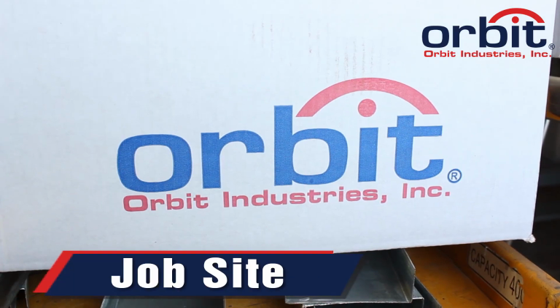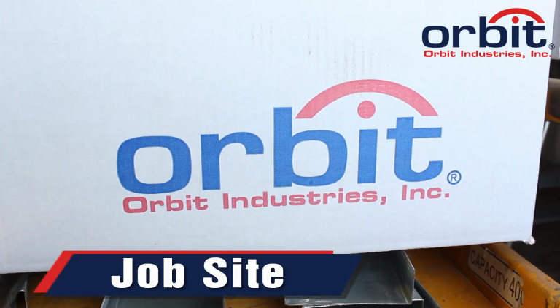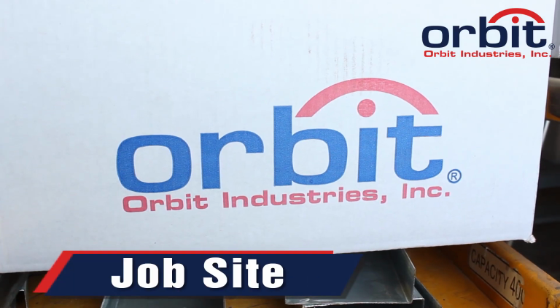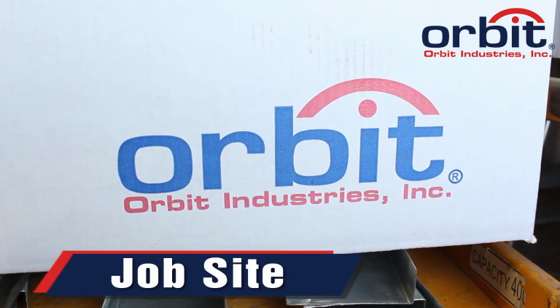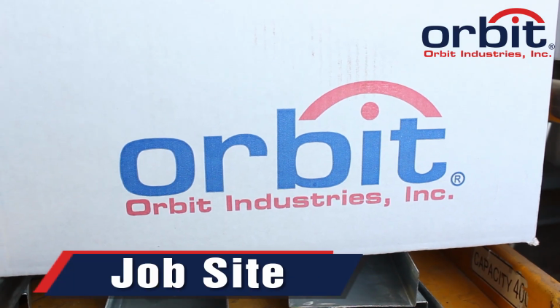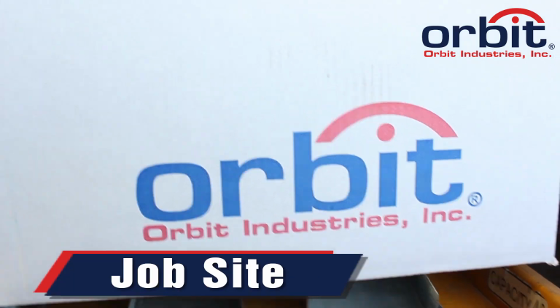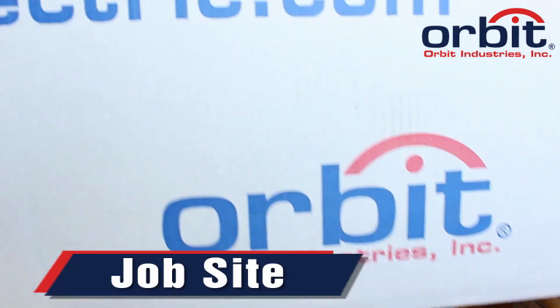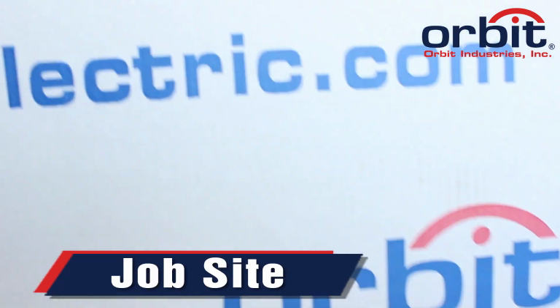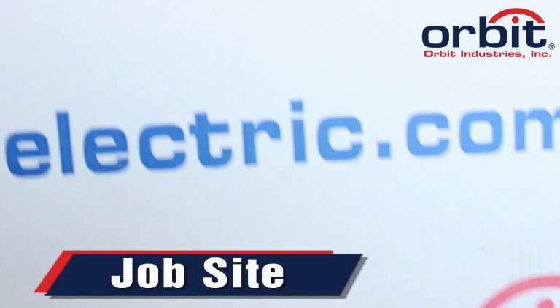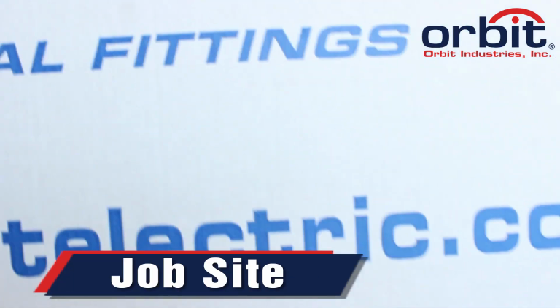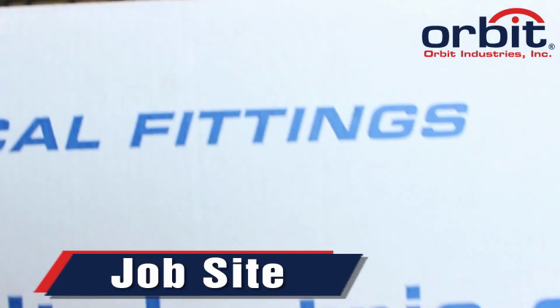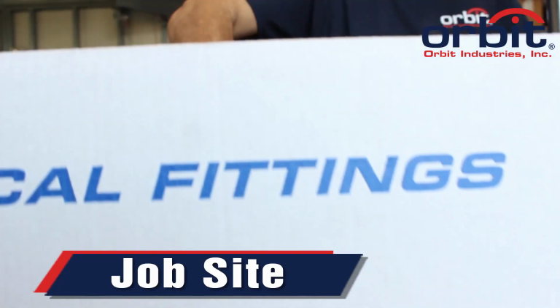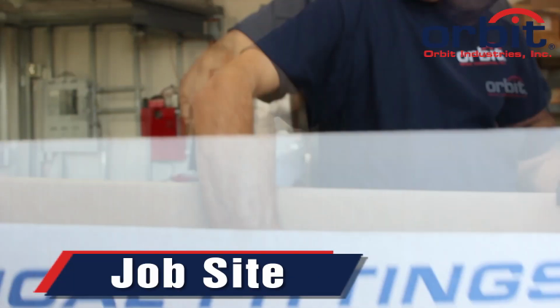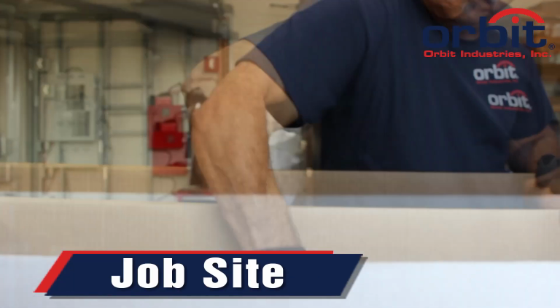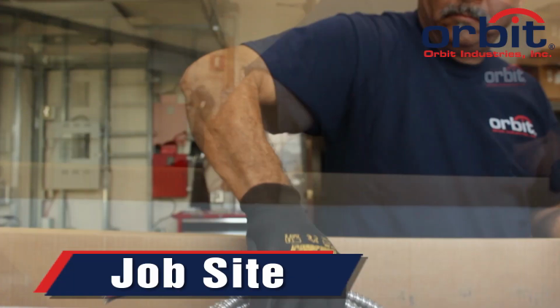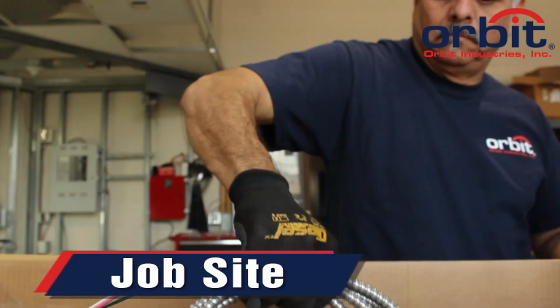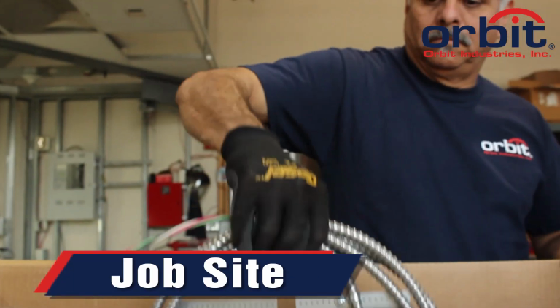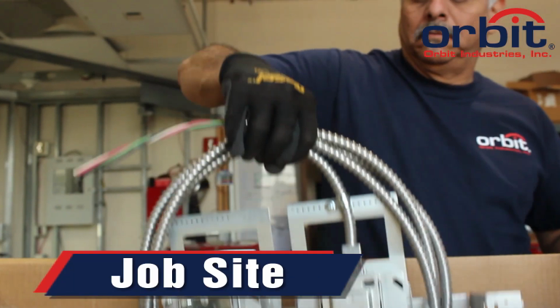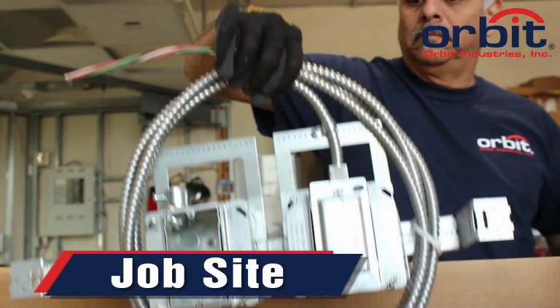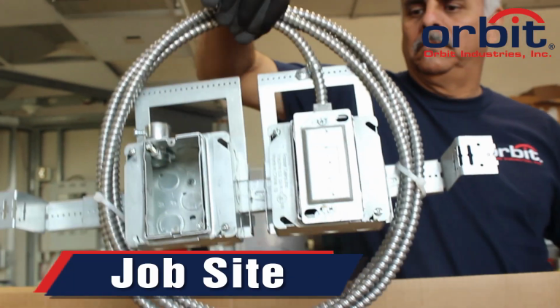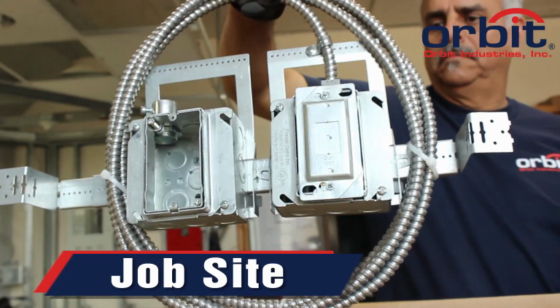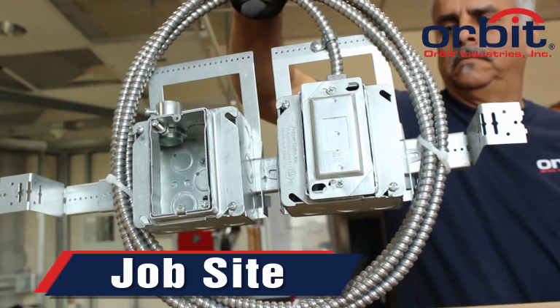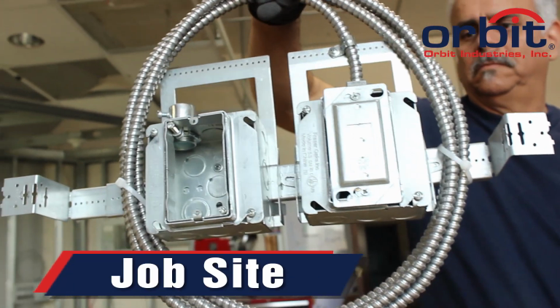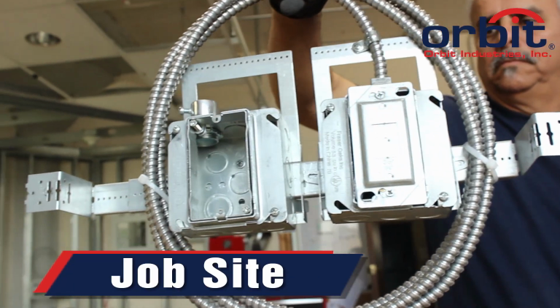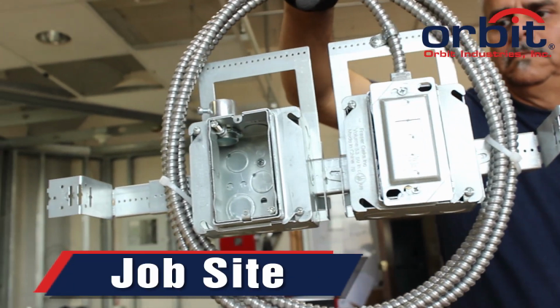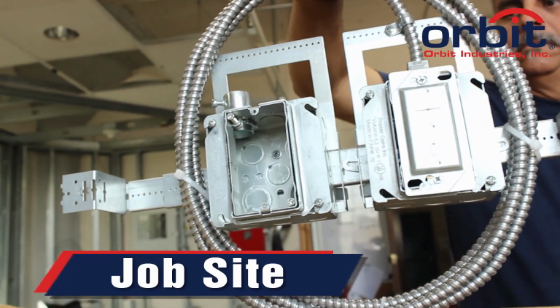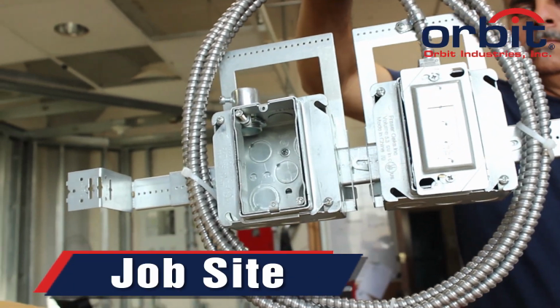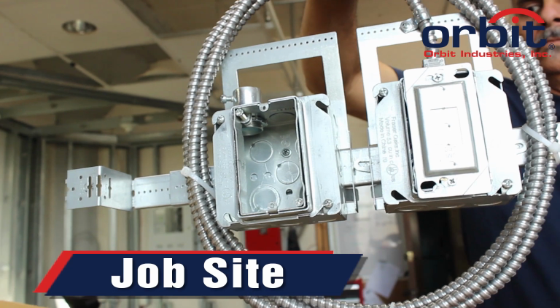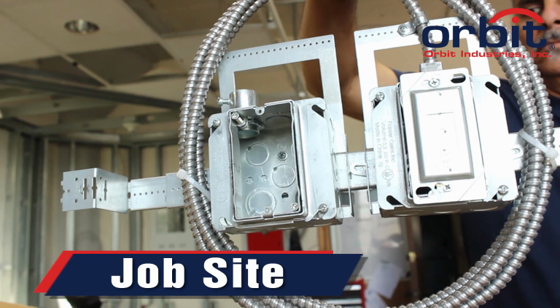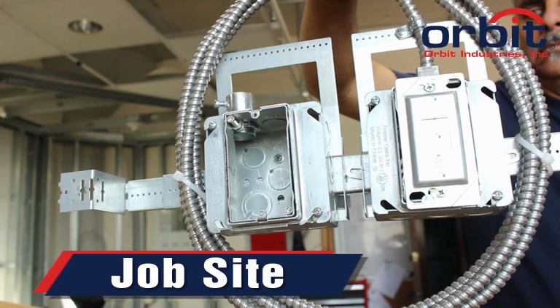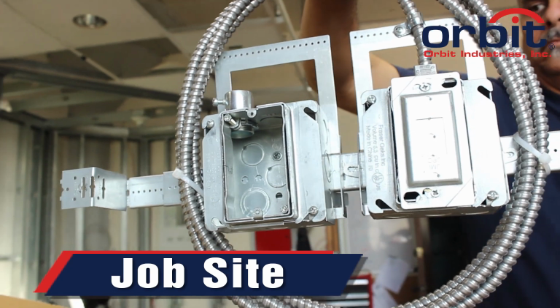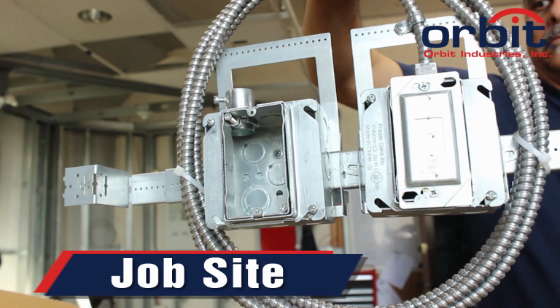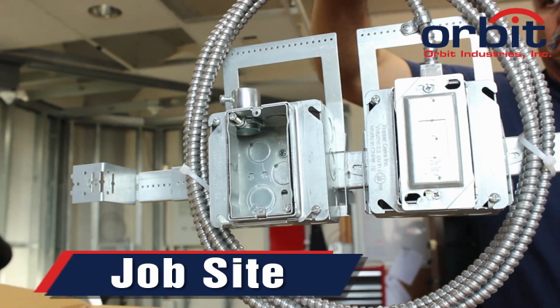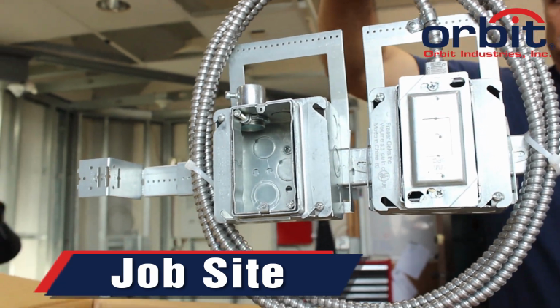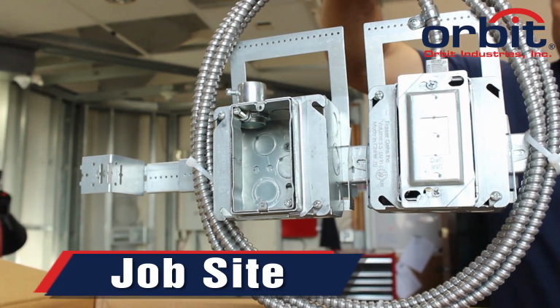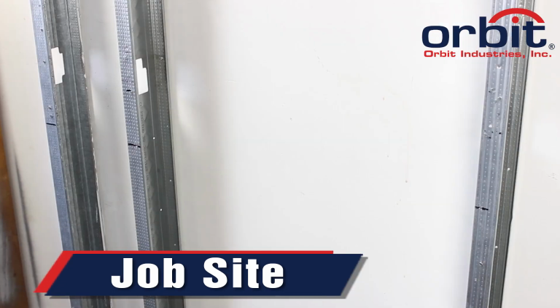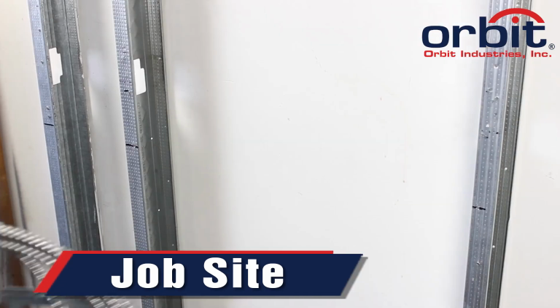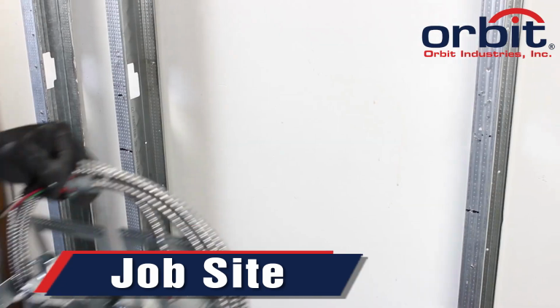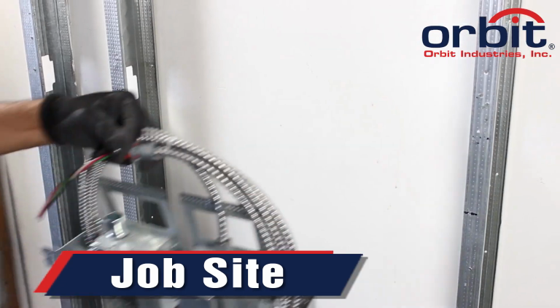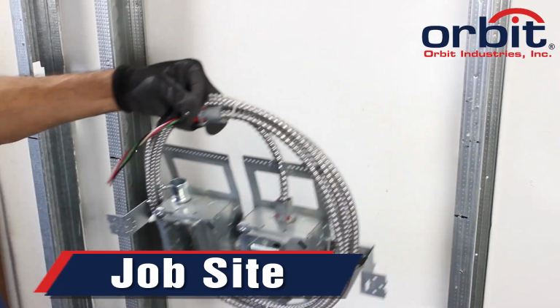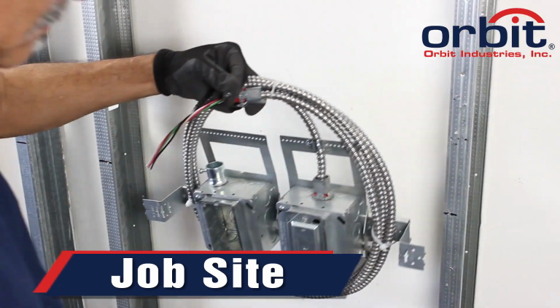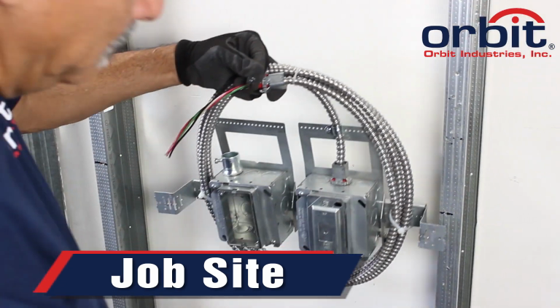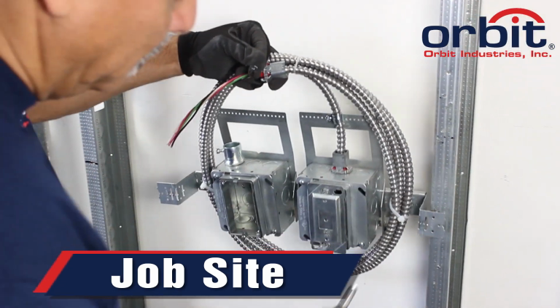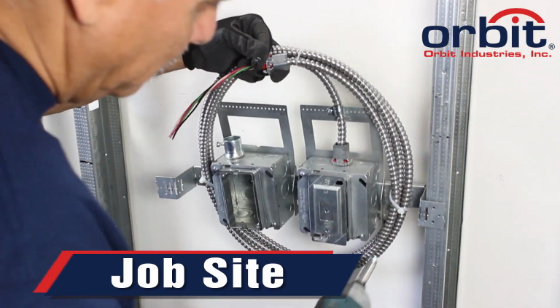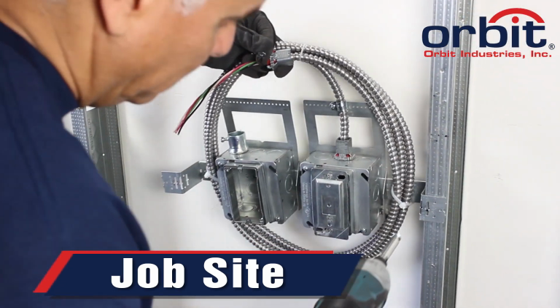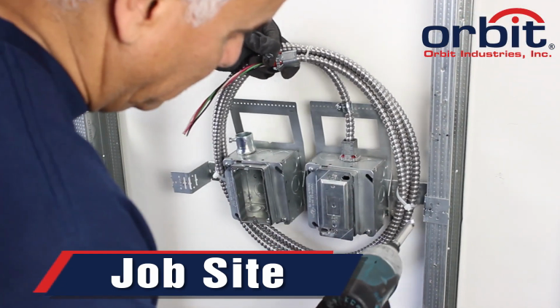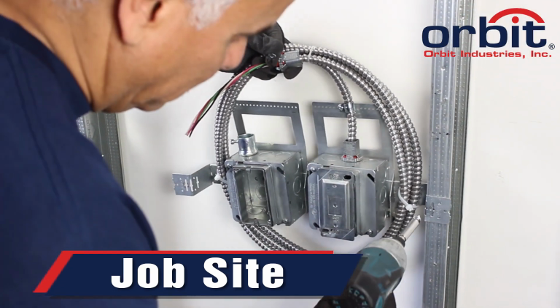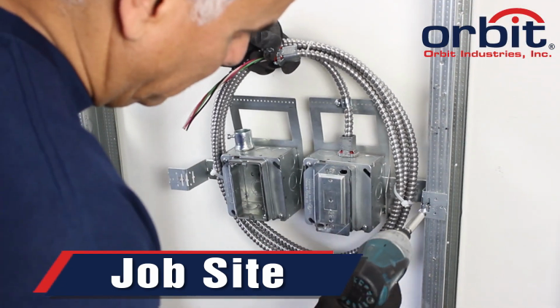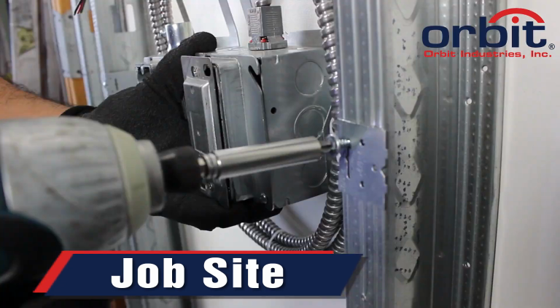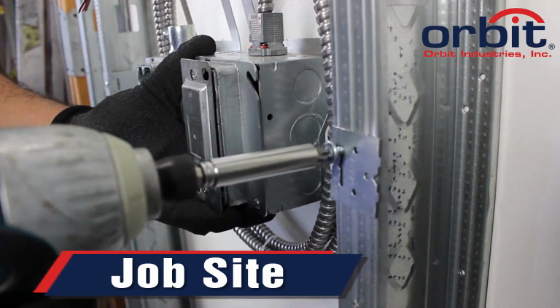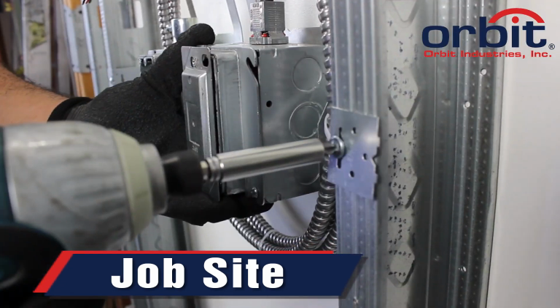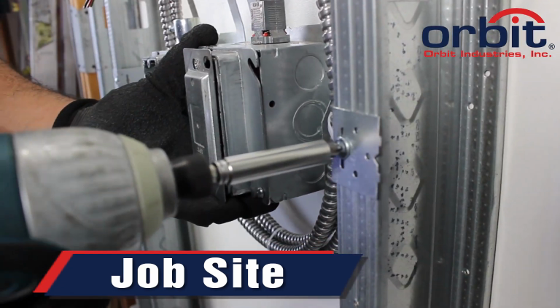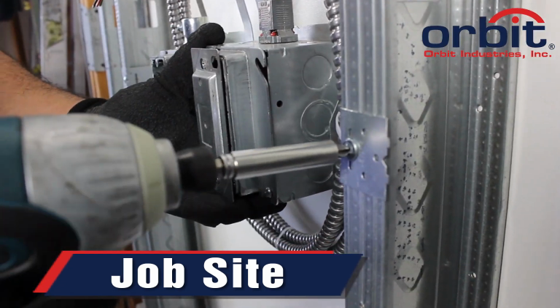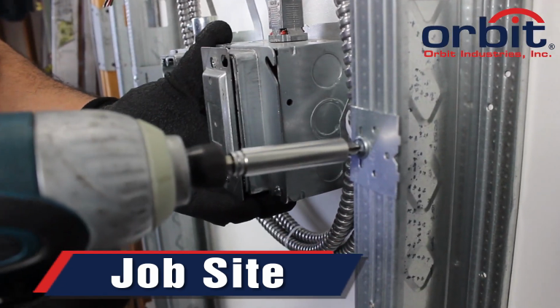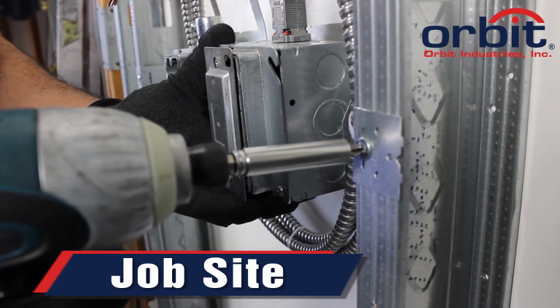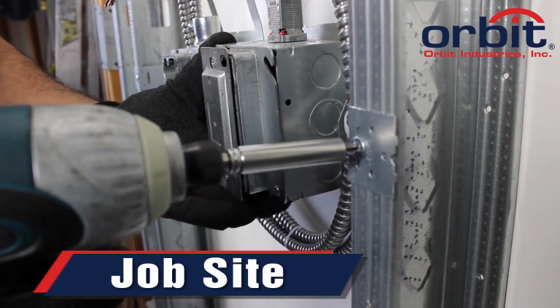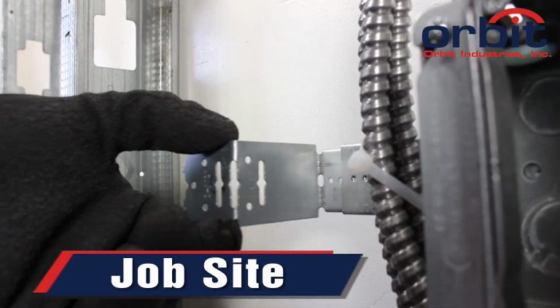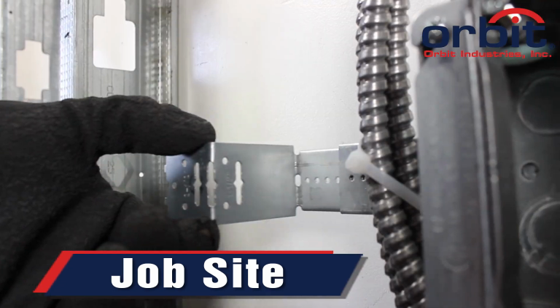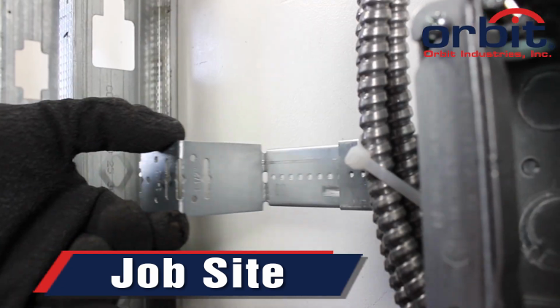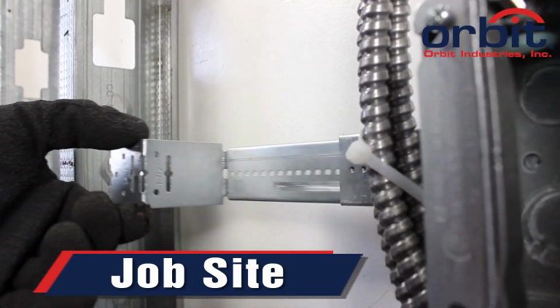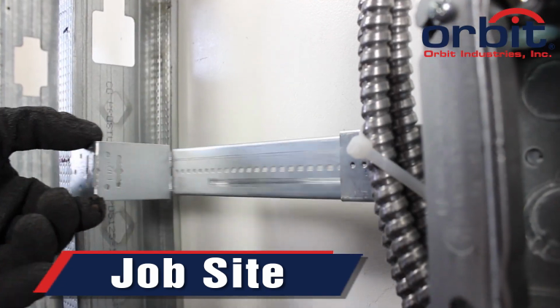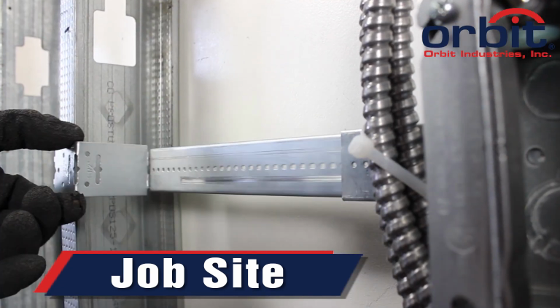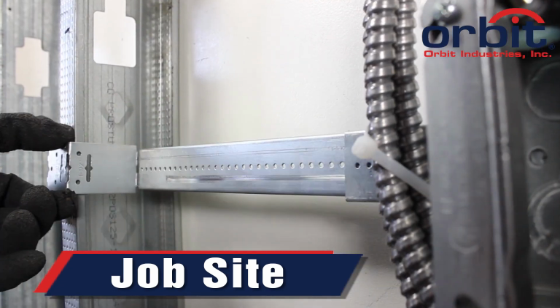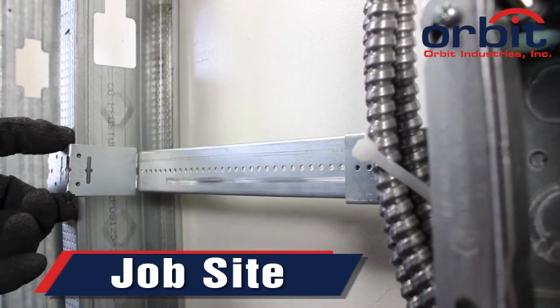Once on the job site, take the complete BARB assembly out of the box, and install the adjustable box bracket between studs.